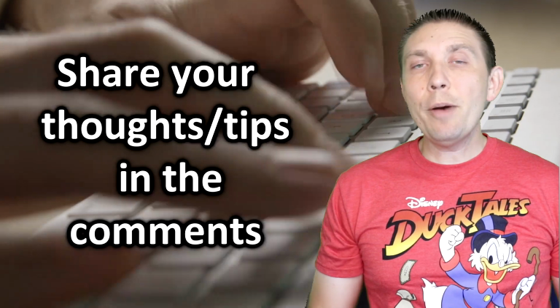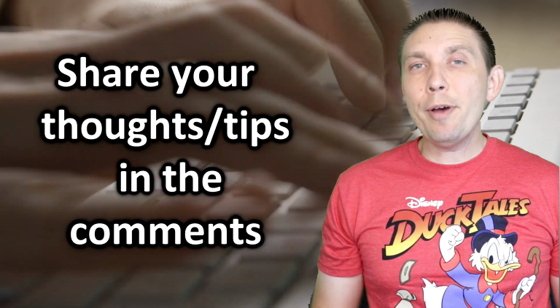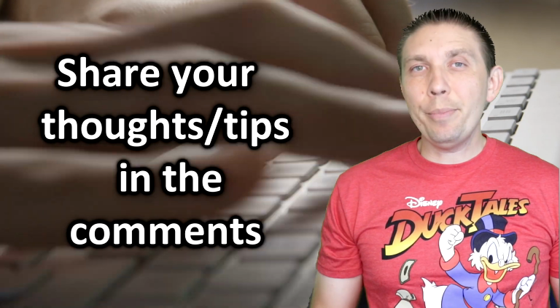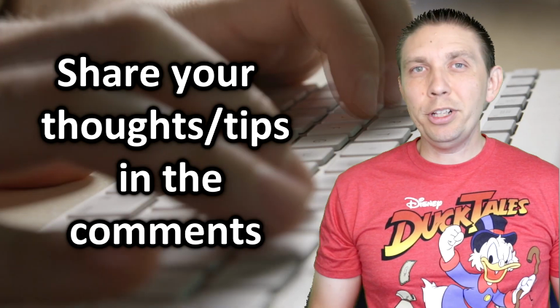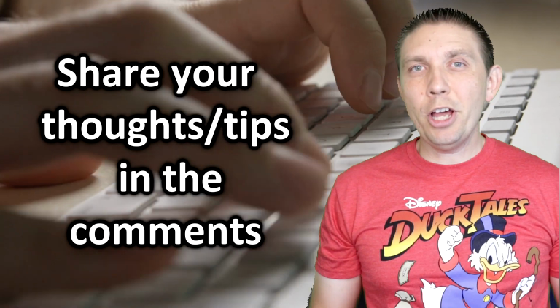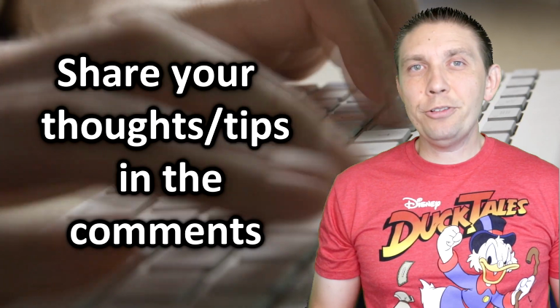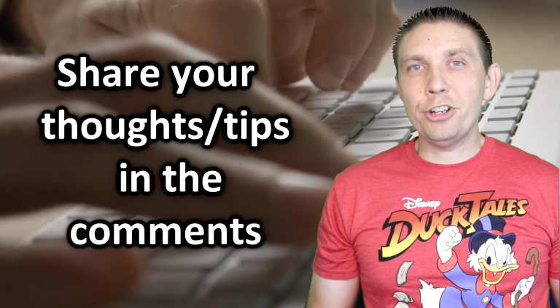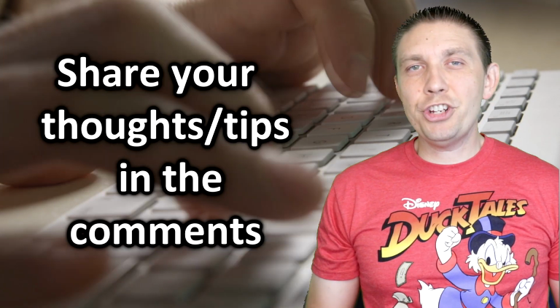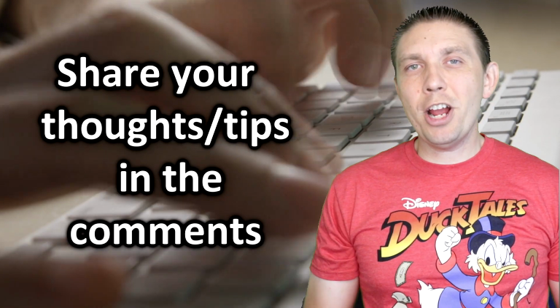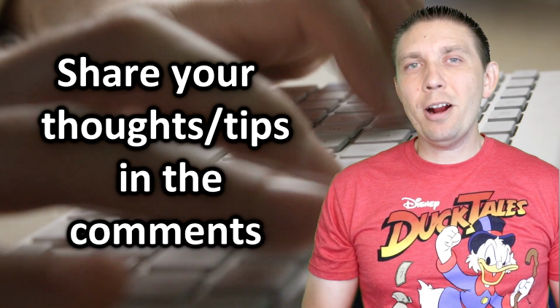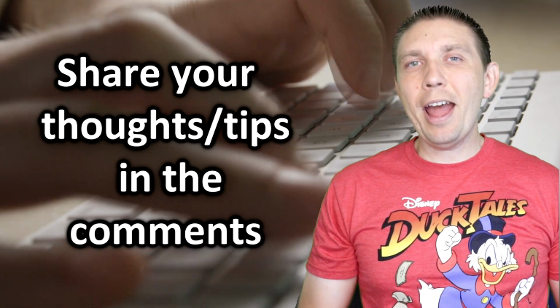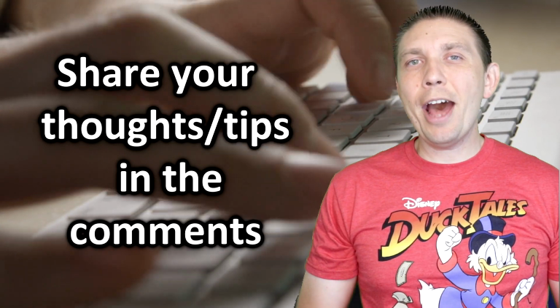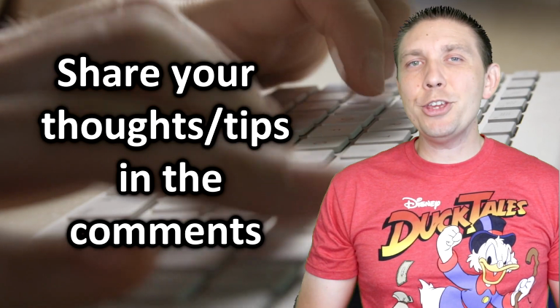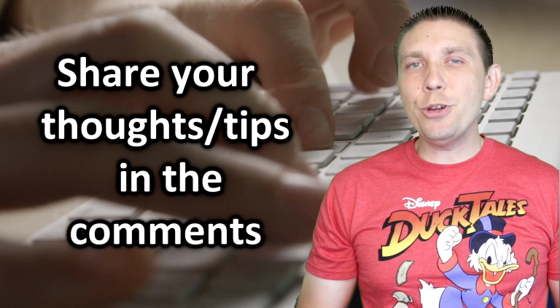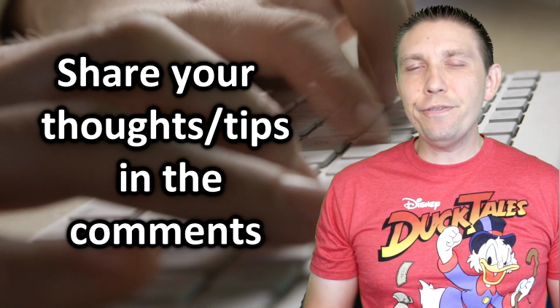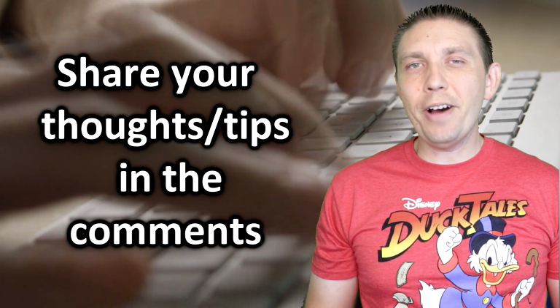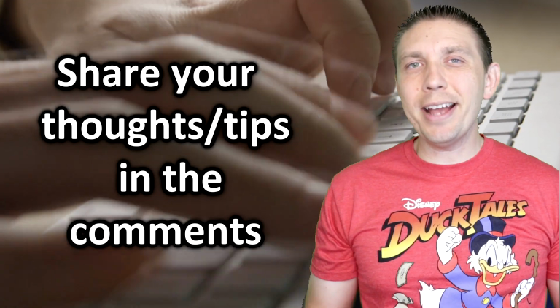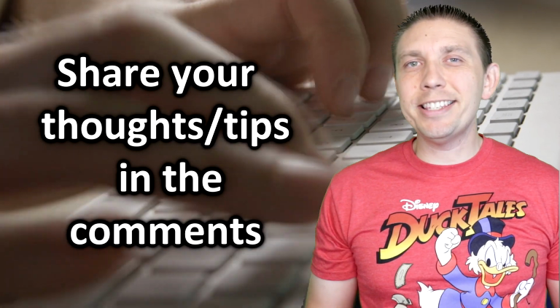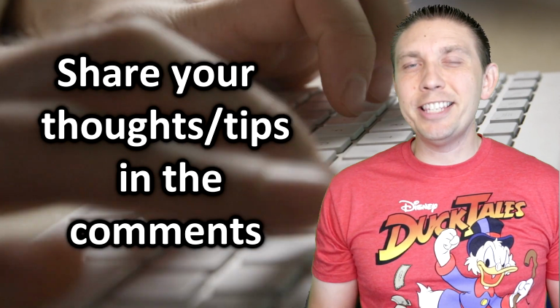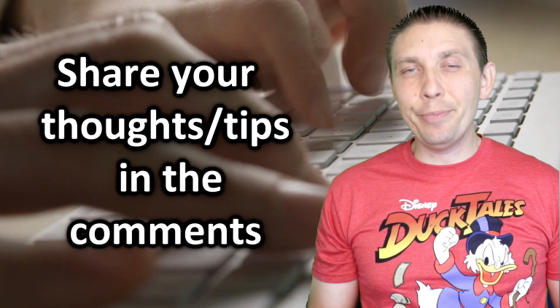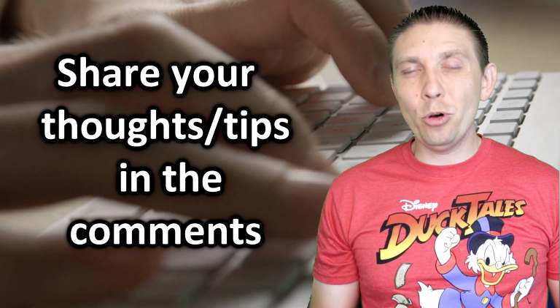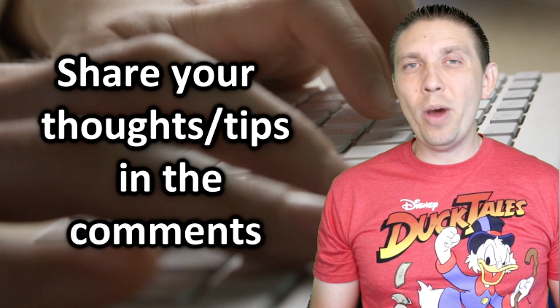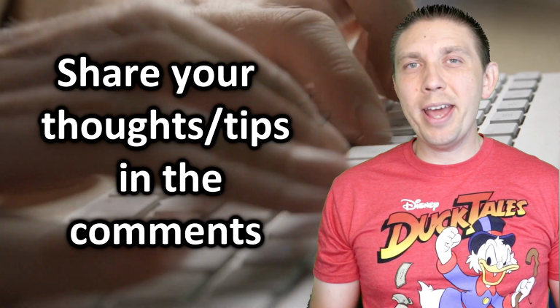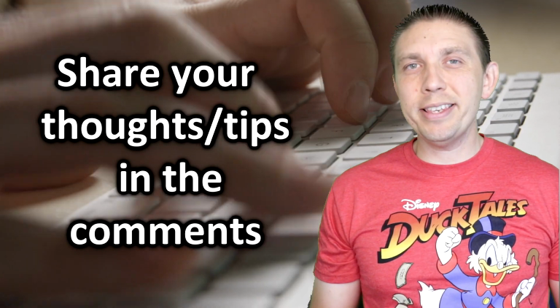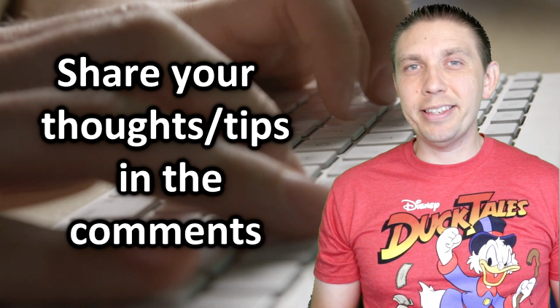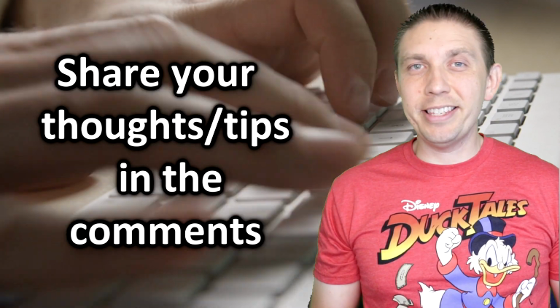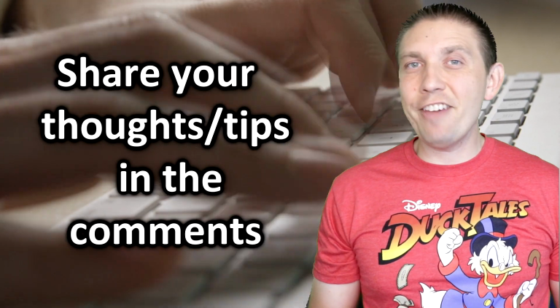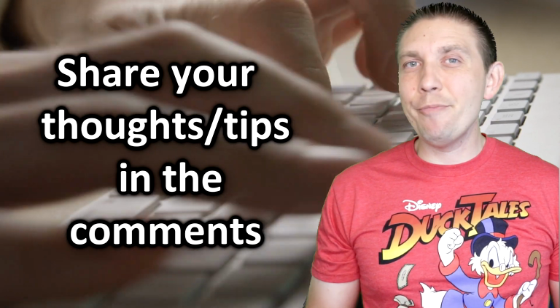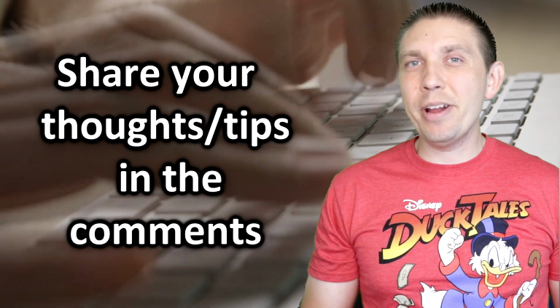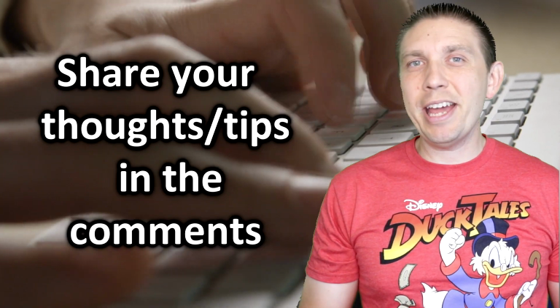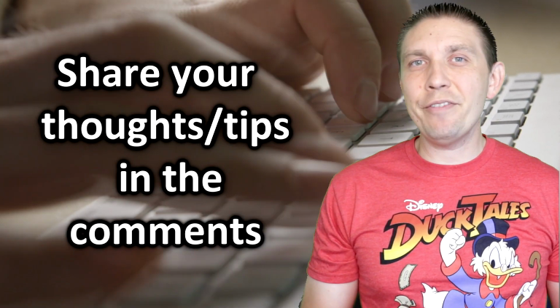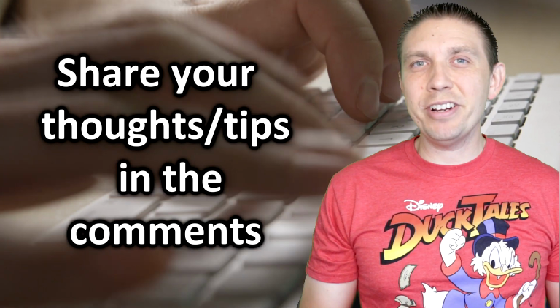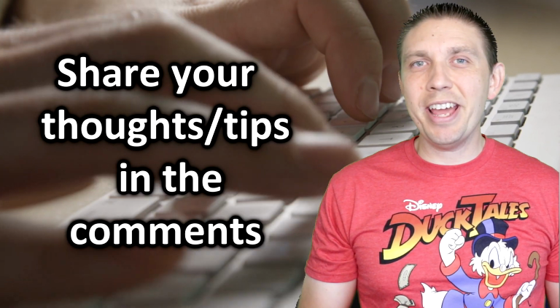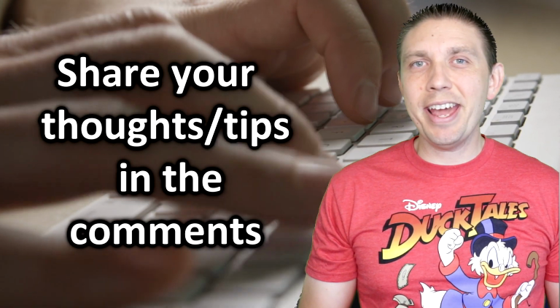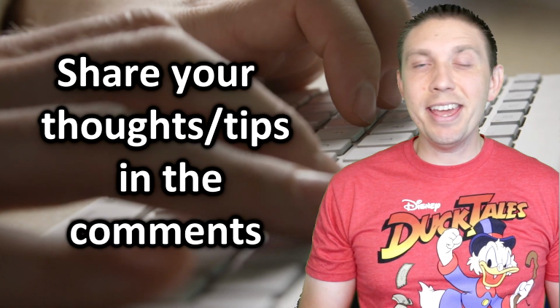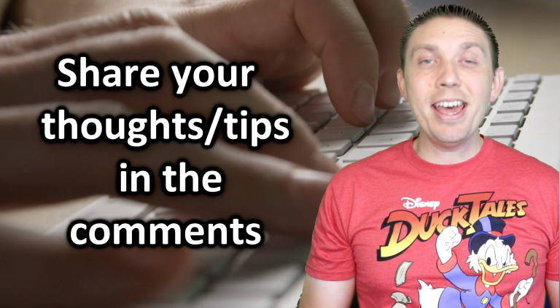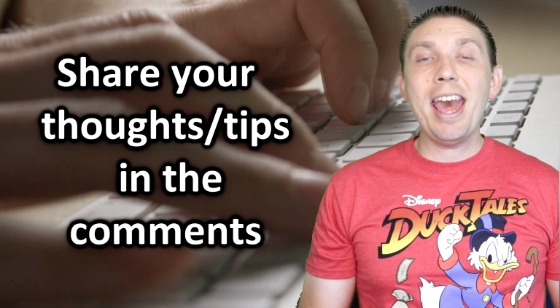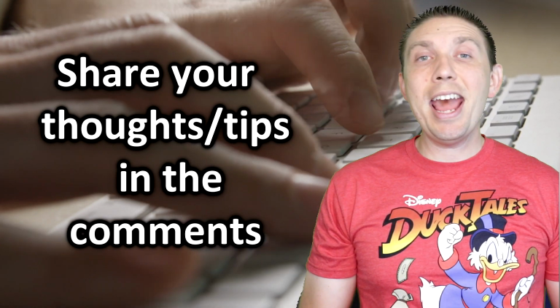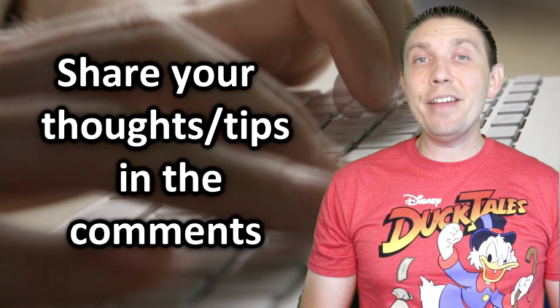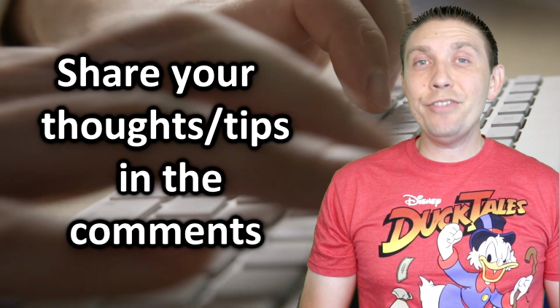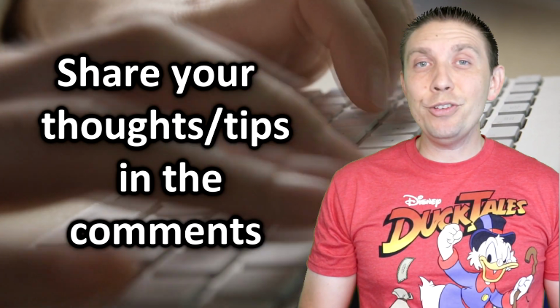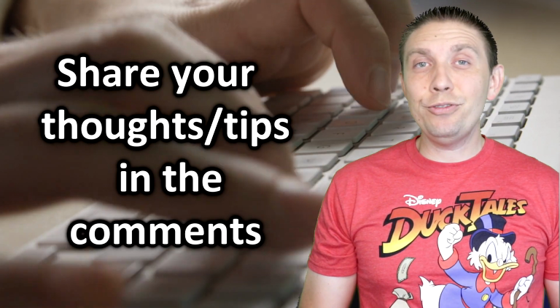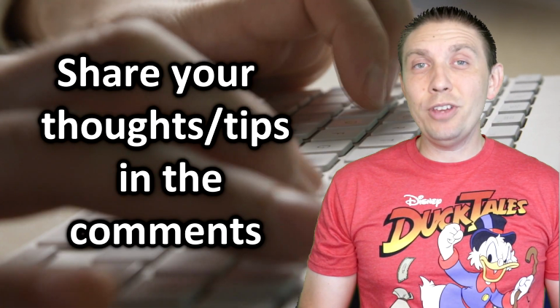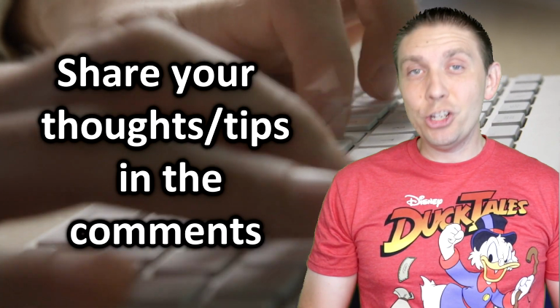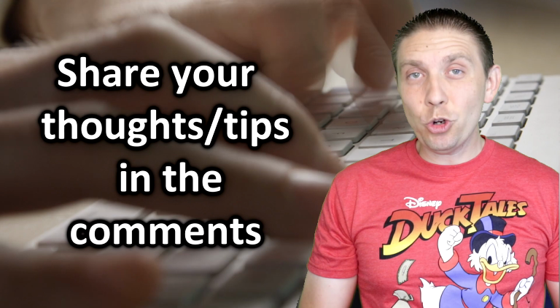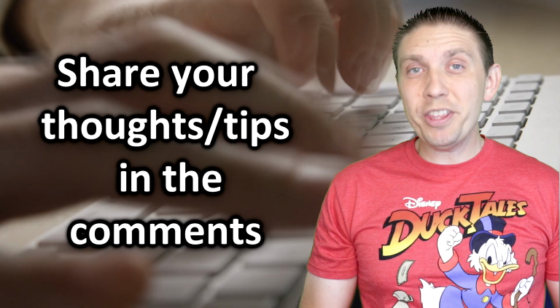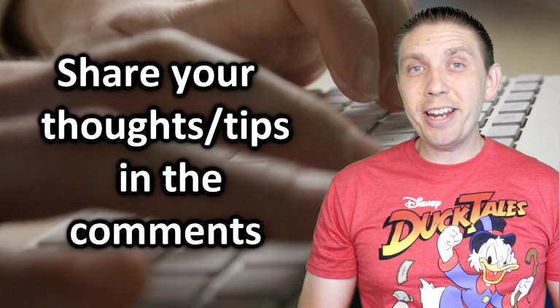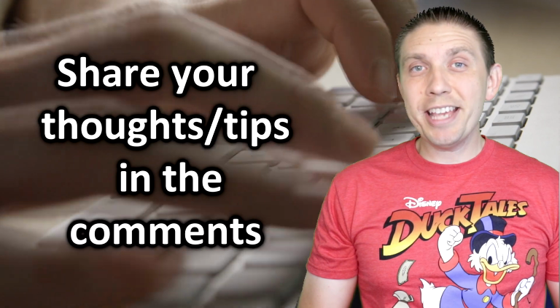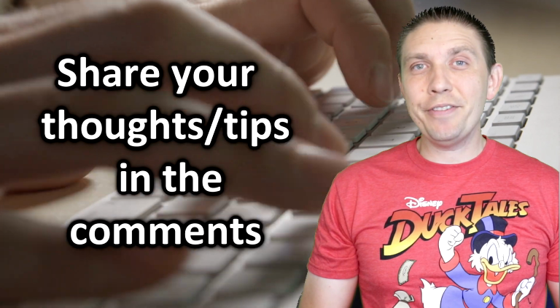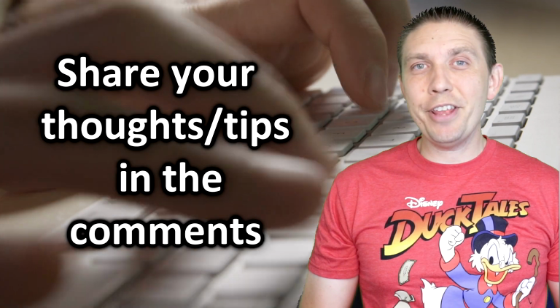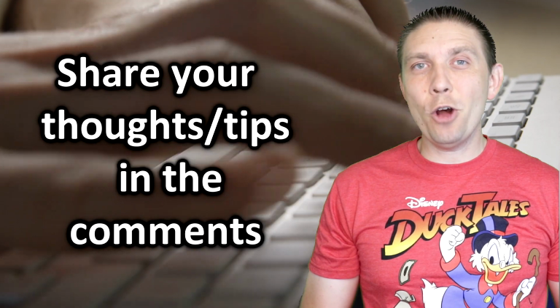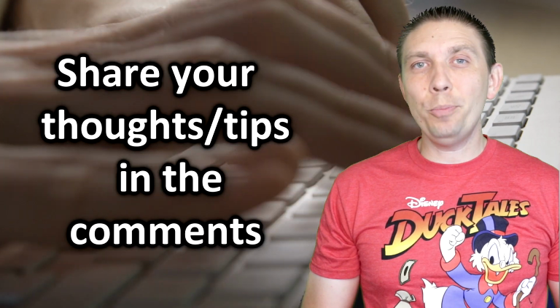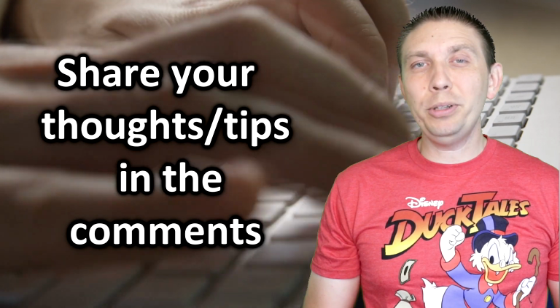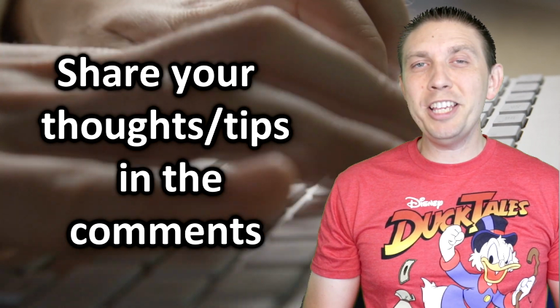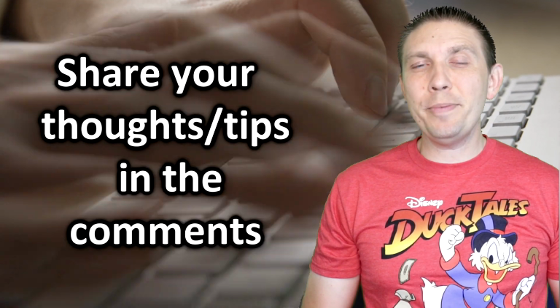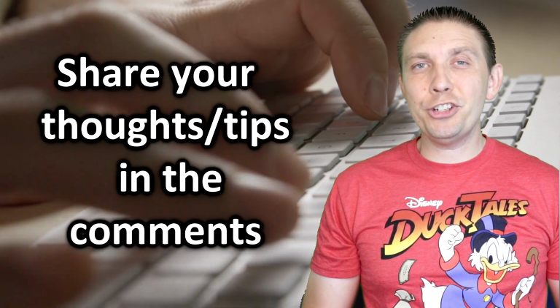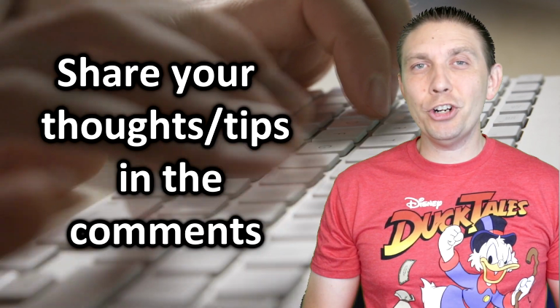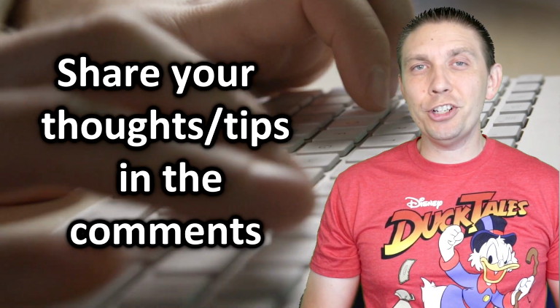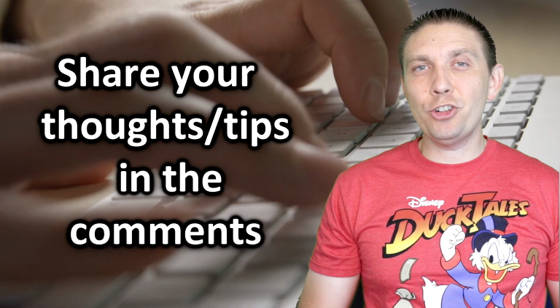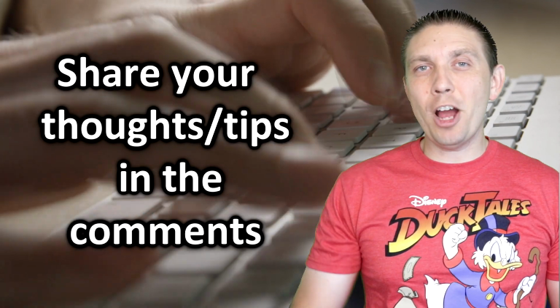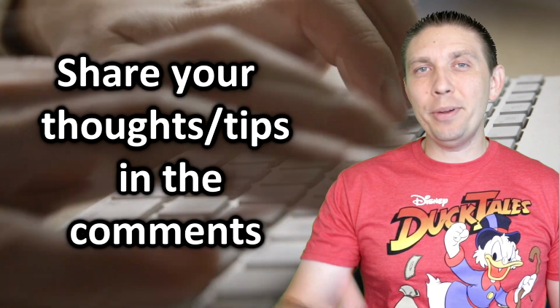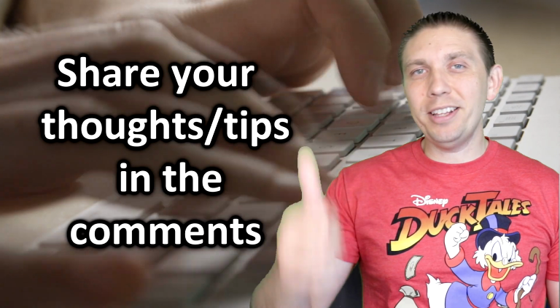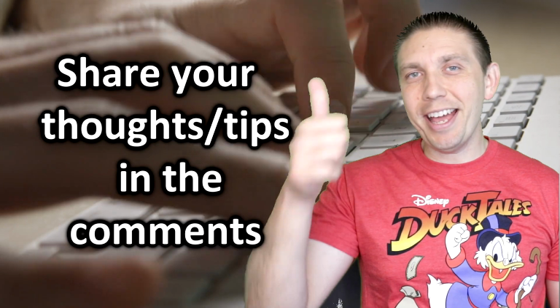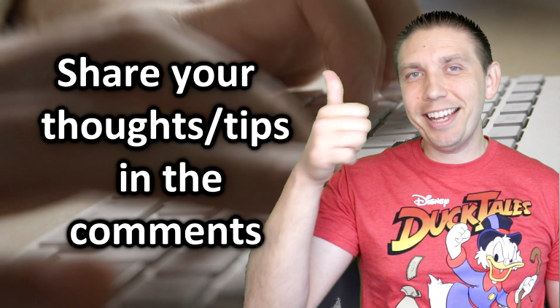Comment below to share how you find simple ways to save money every day. And if you enjoyed today's video, please be sure to drop a like.